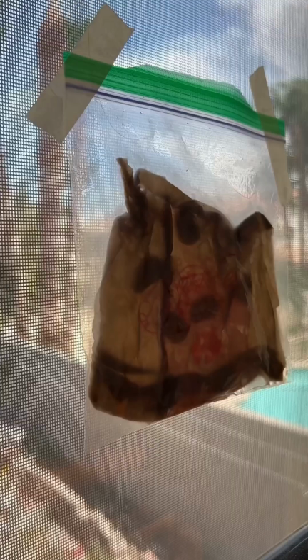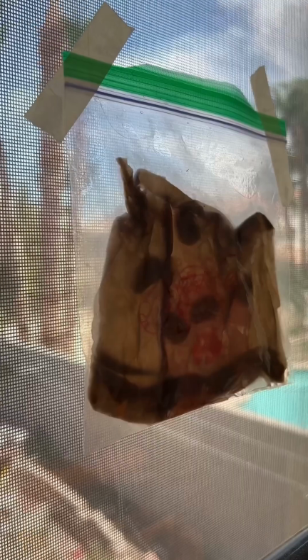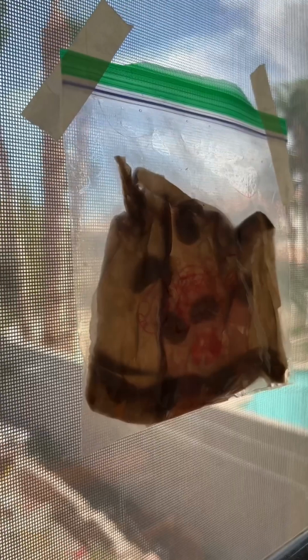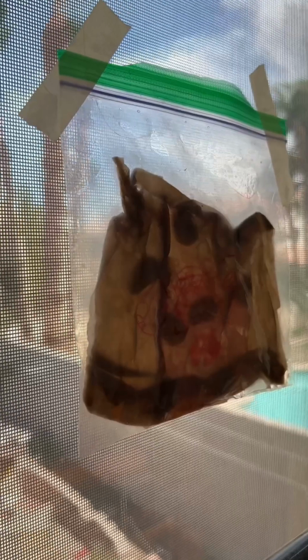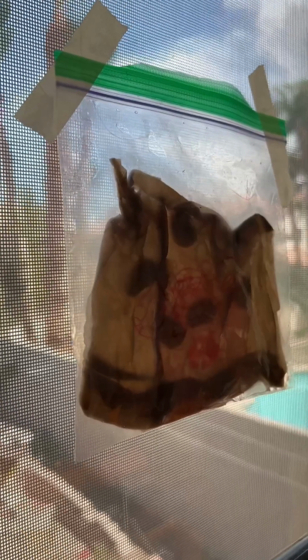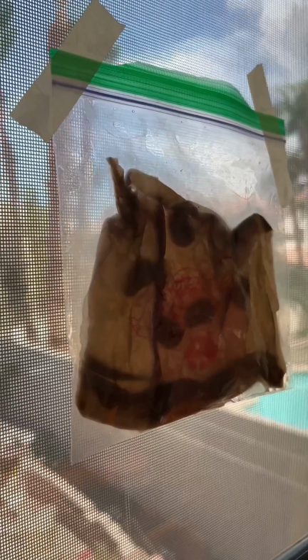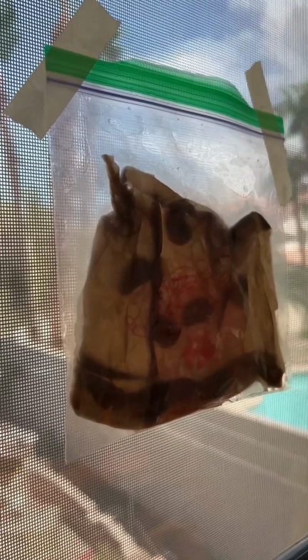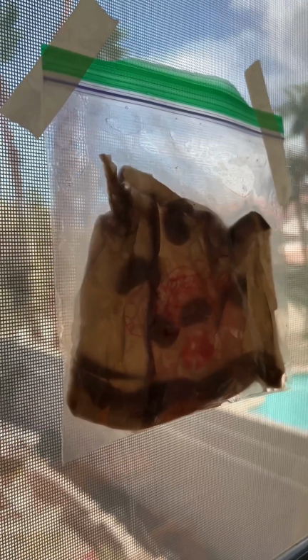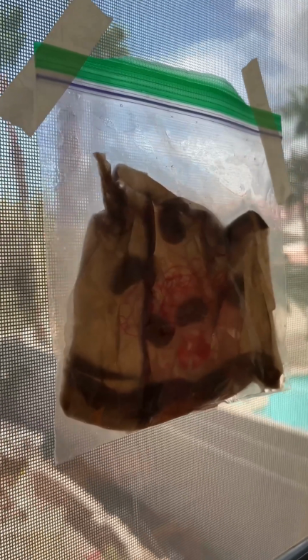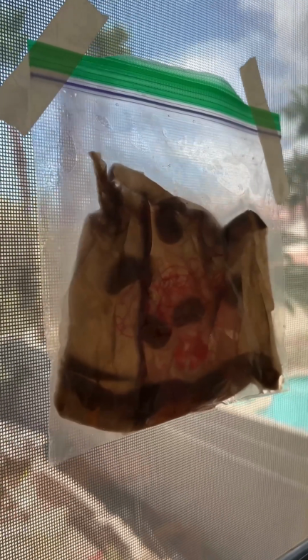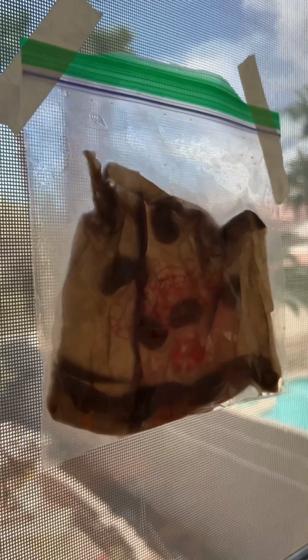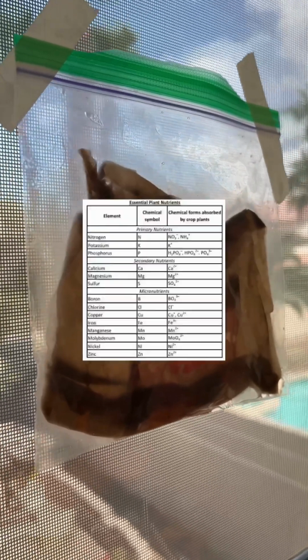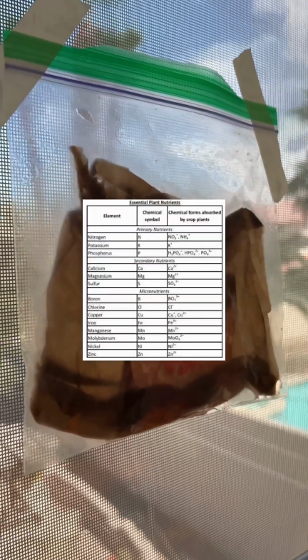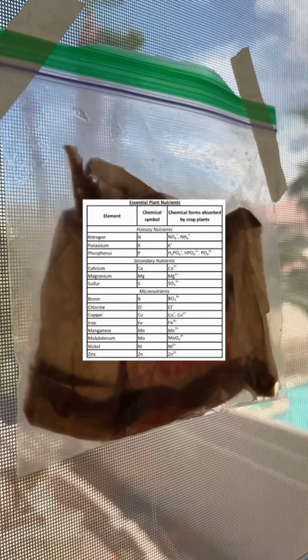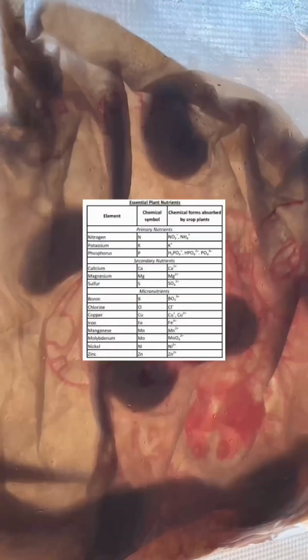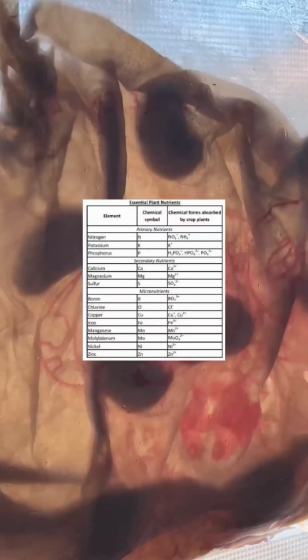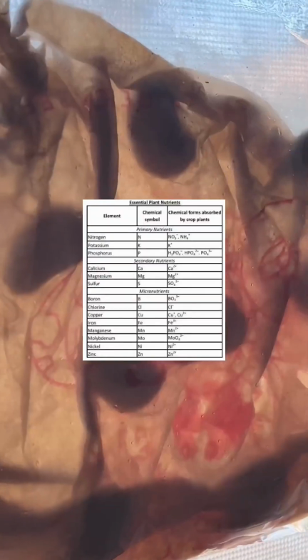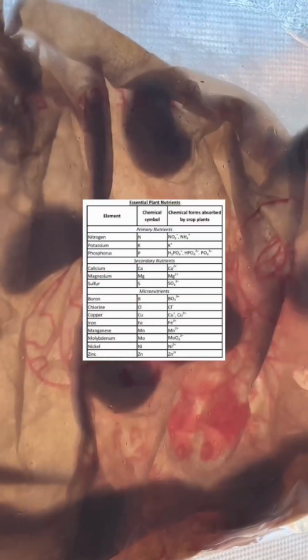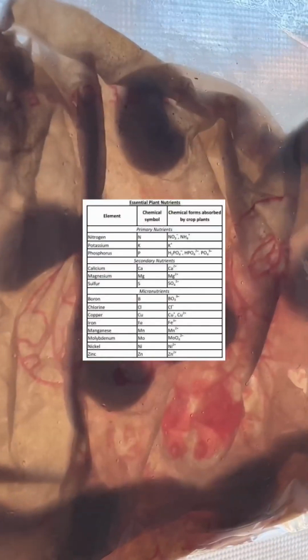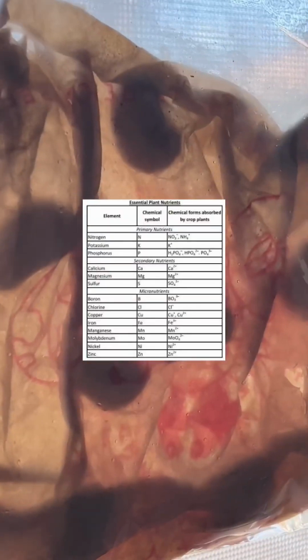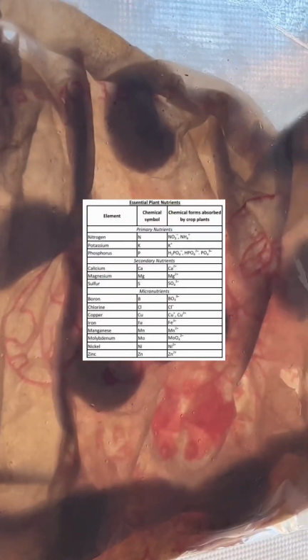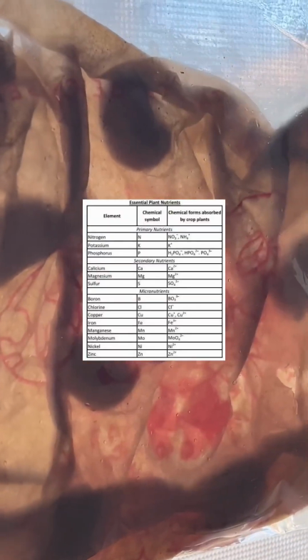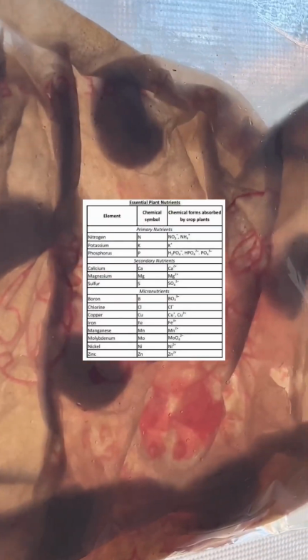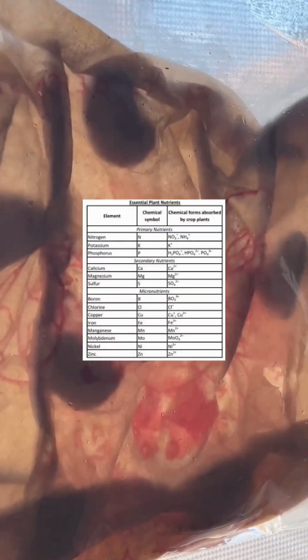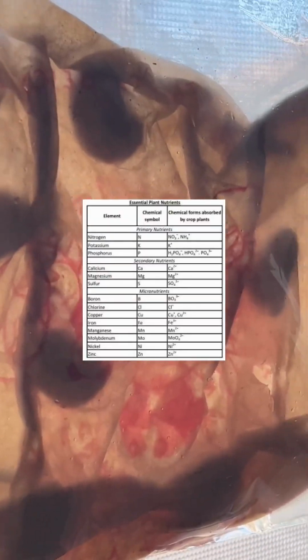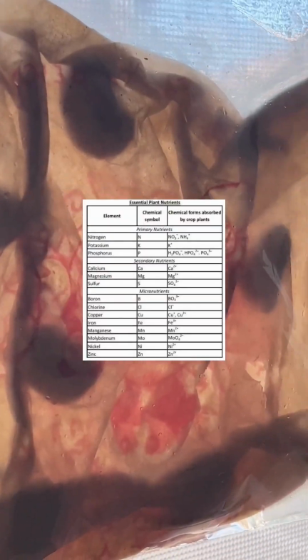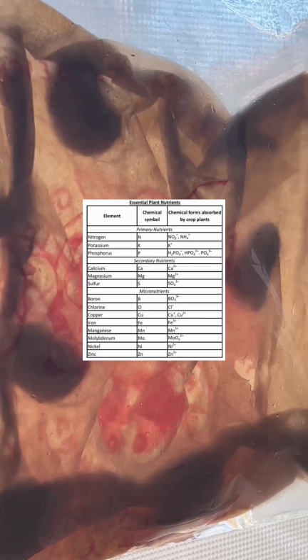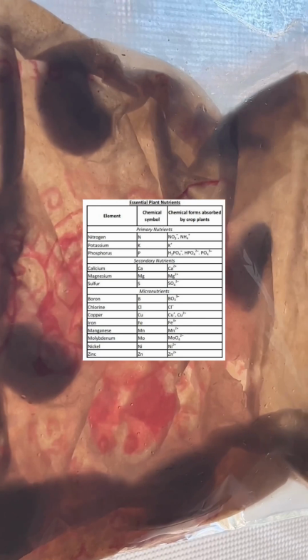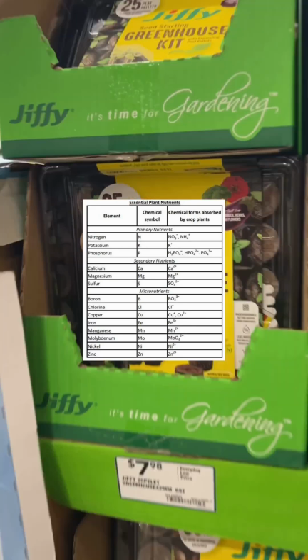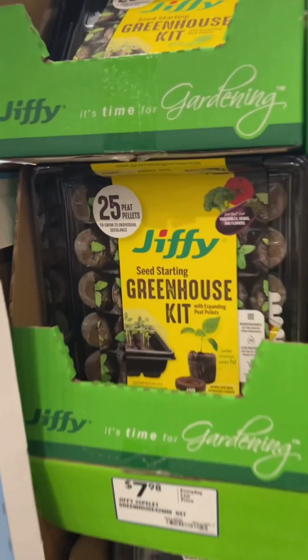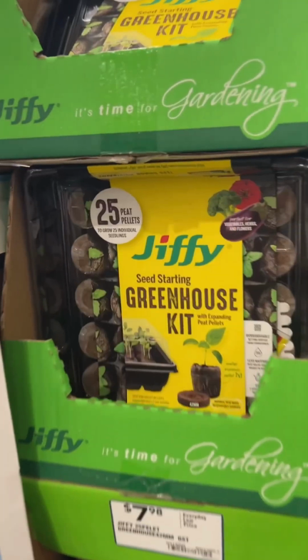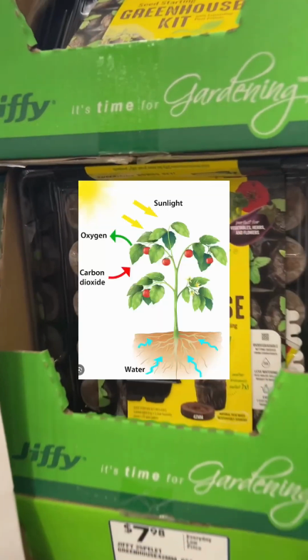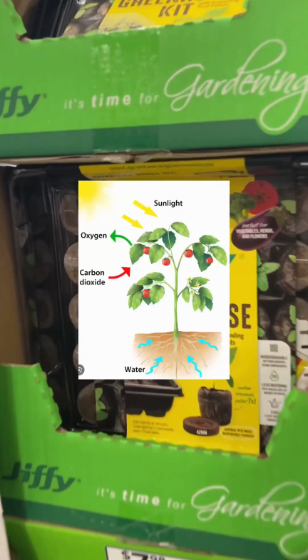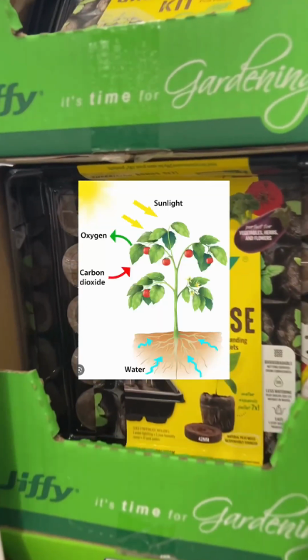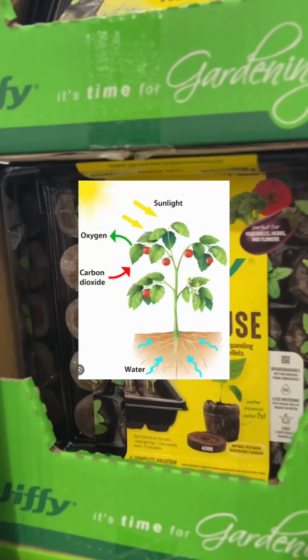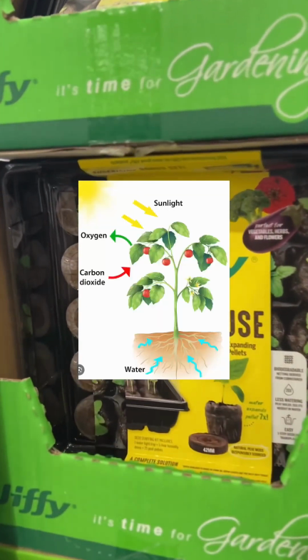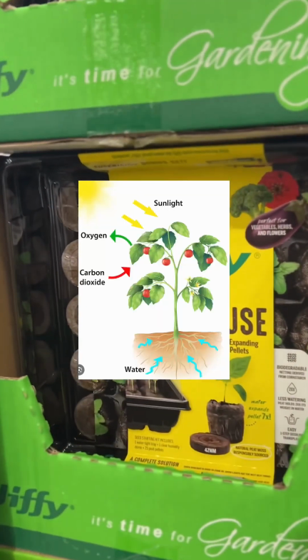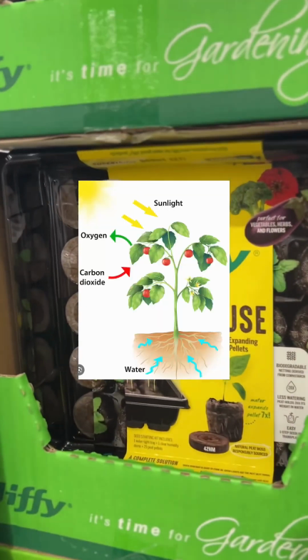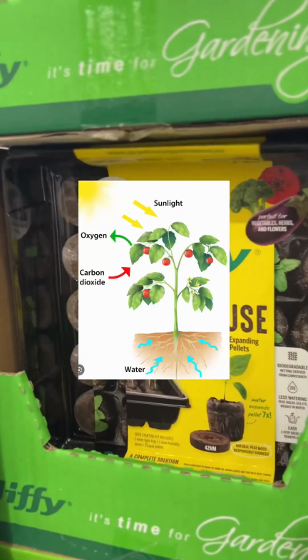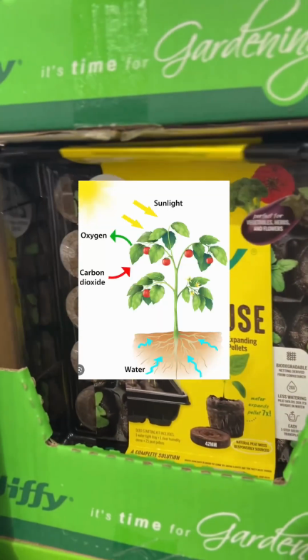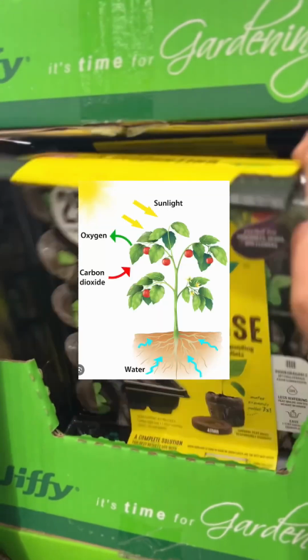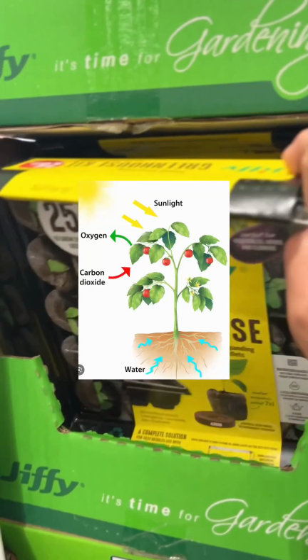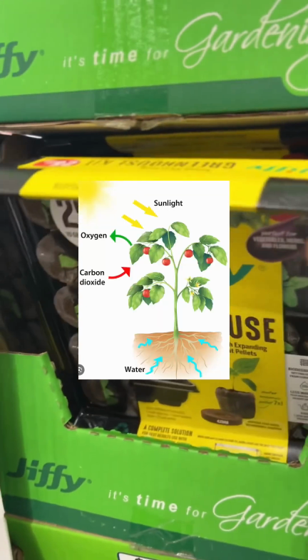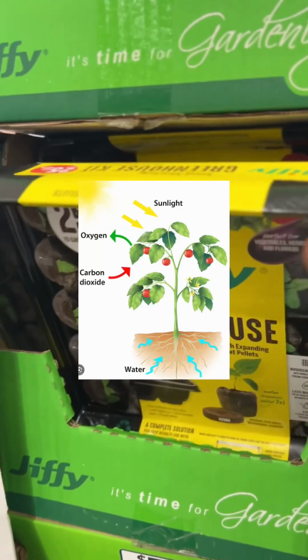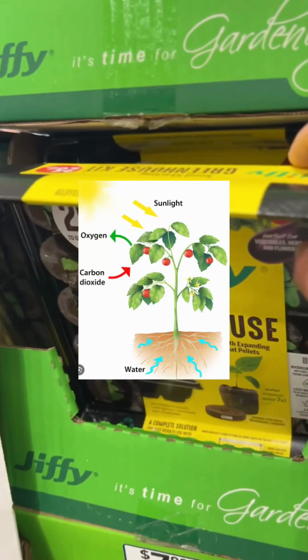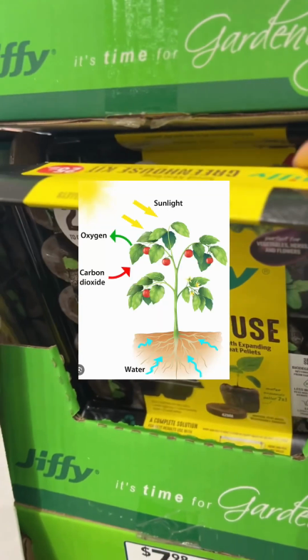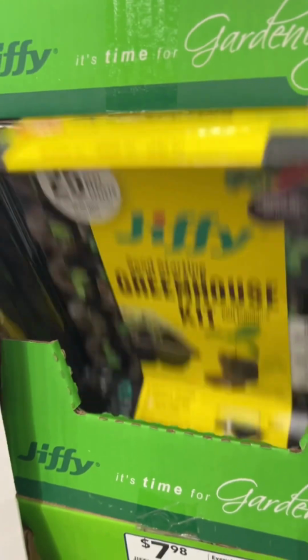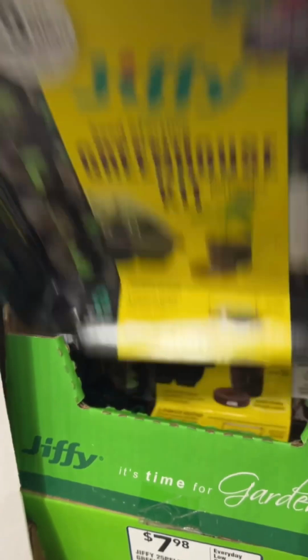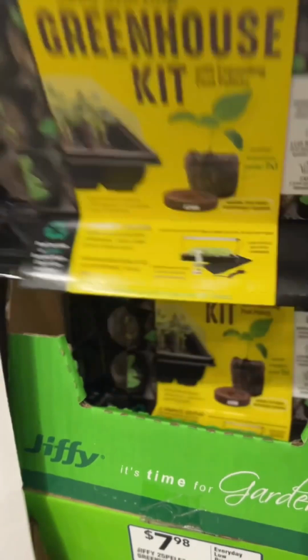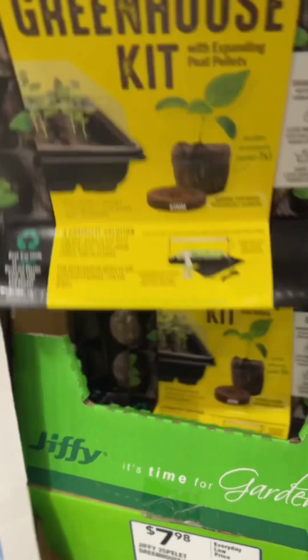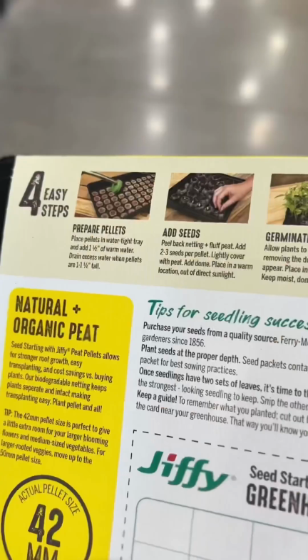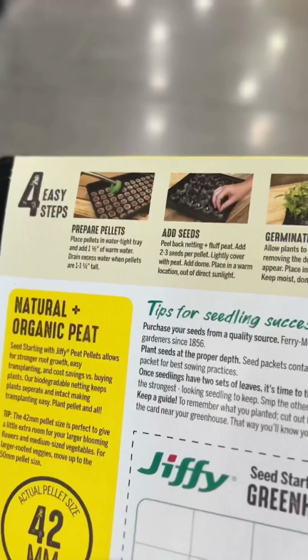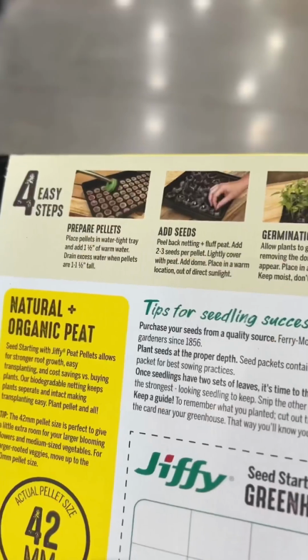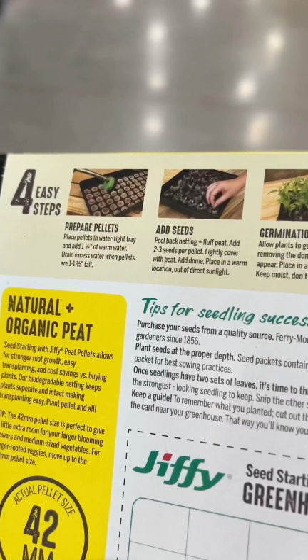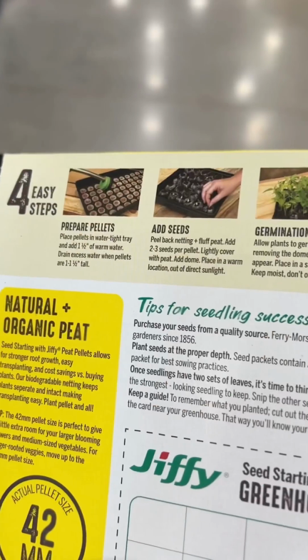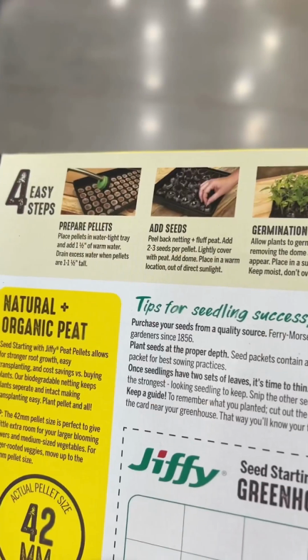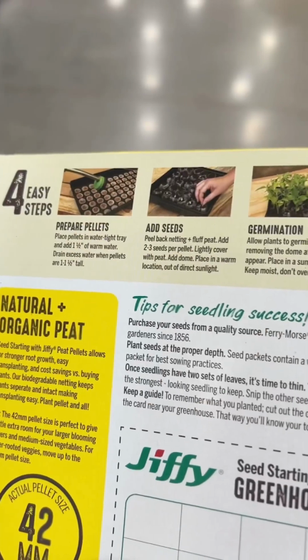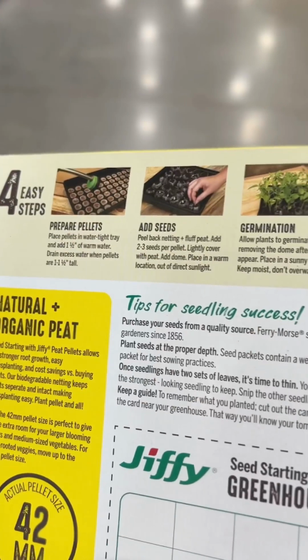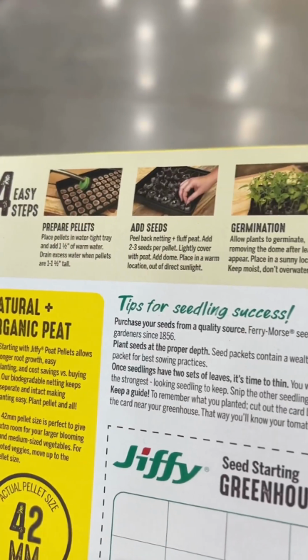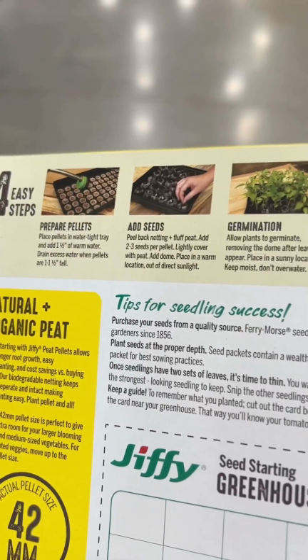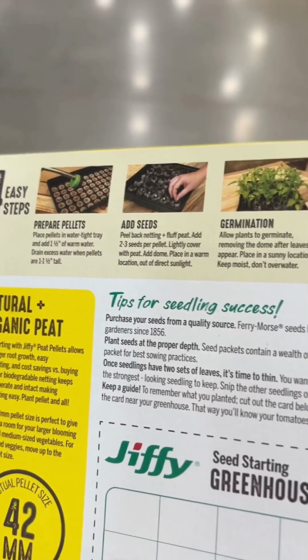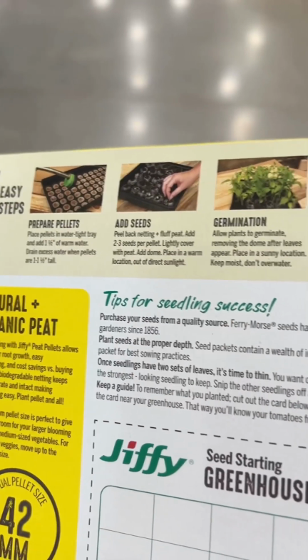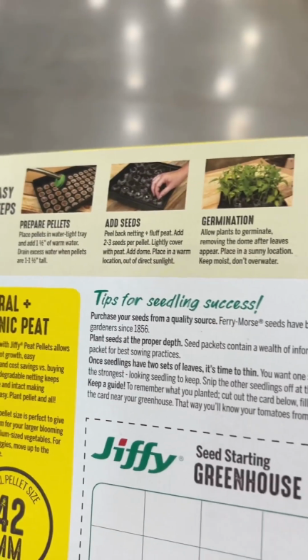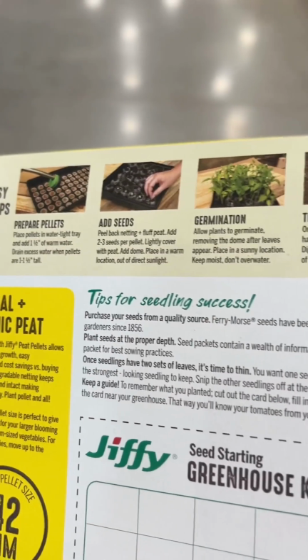I didn't know plants needed primary, secondary, and micronutrients. I thought they just needed water and sun pretty much, and some fertilizer from a bottle.